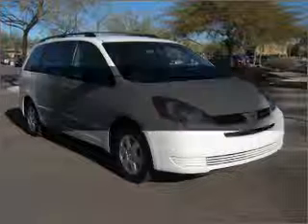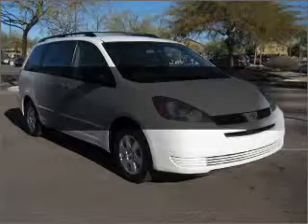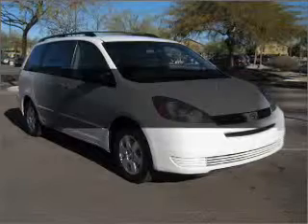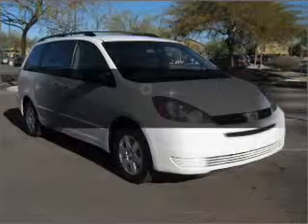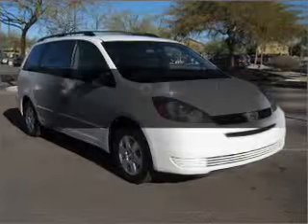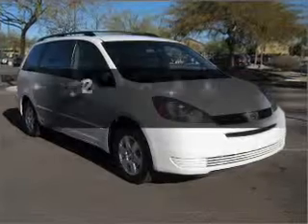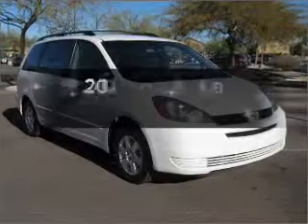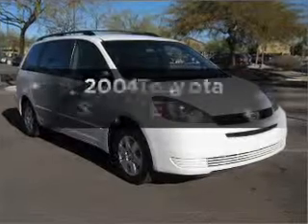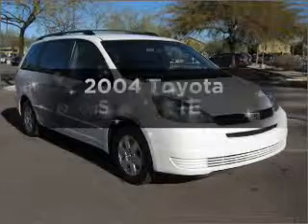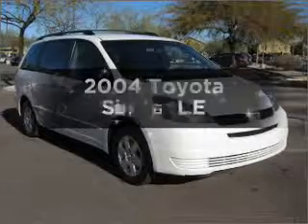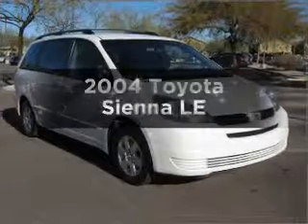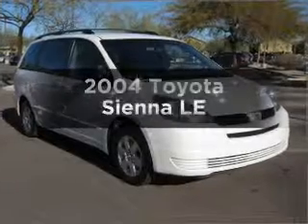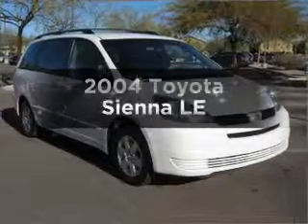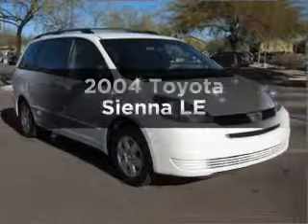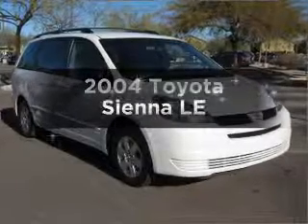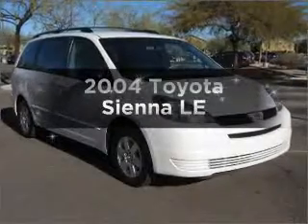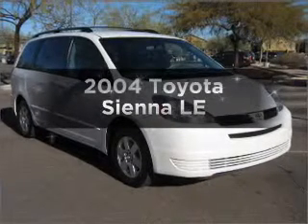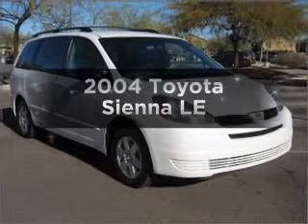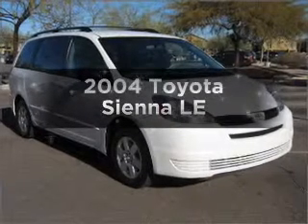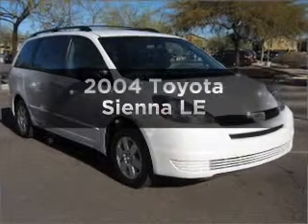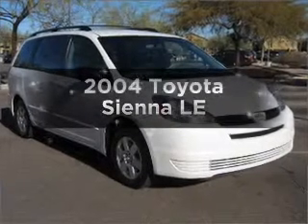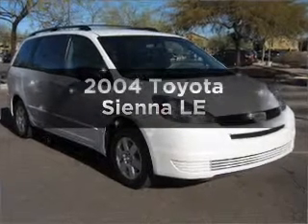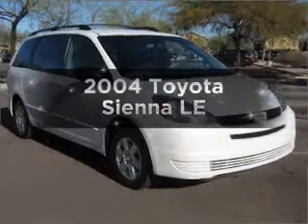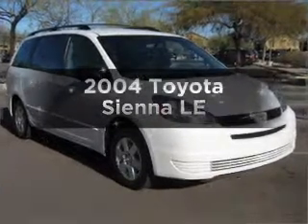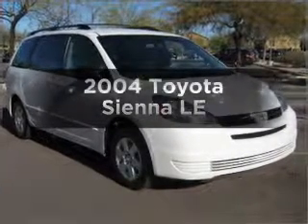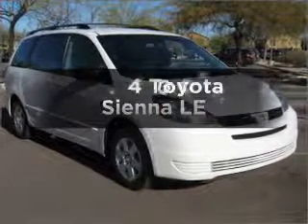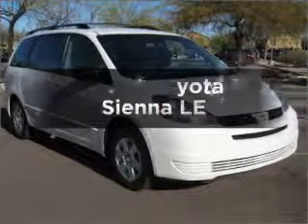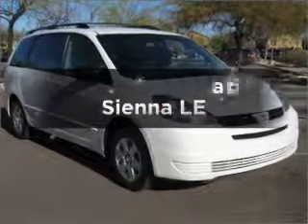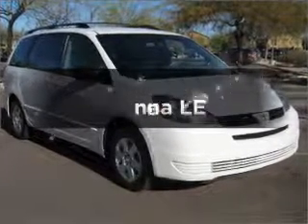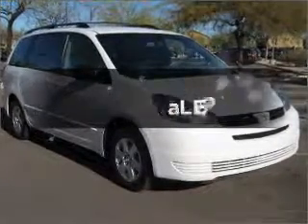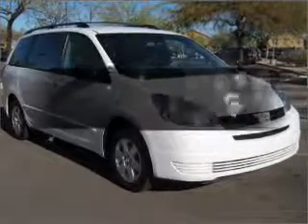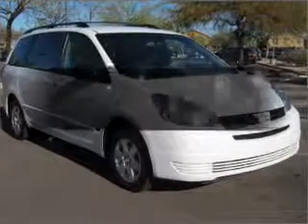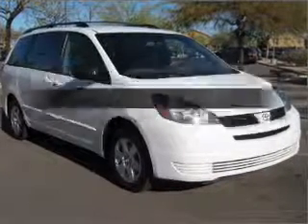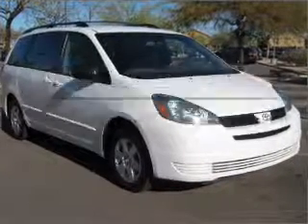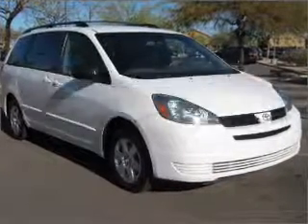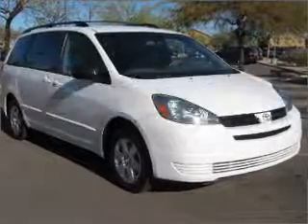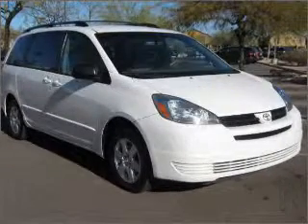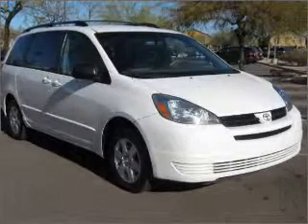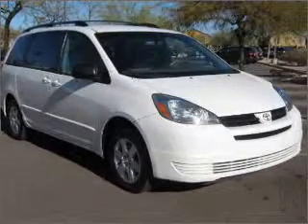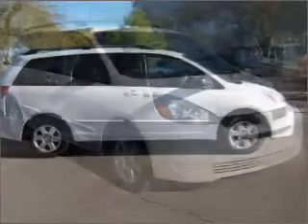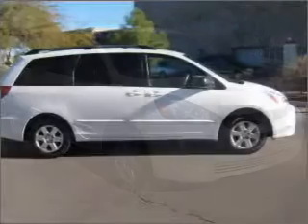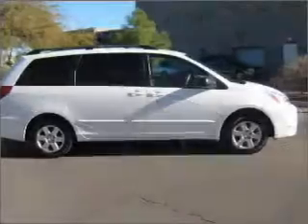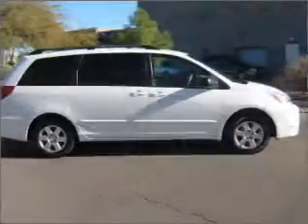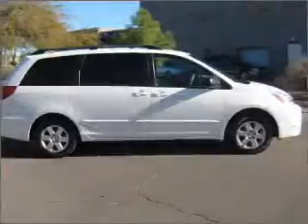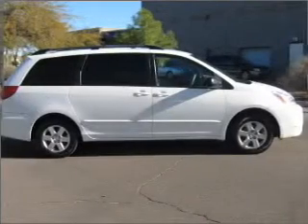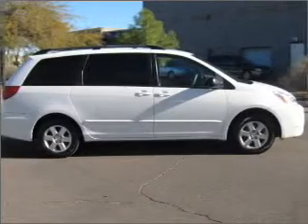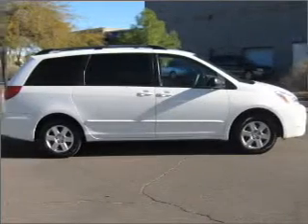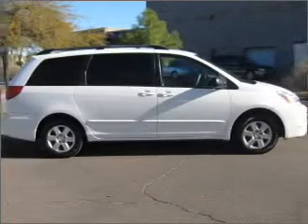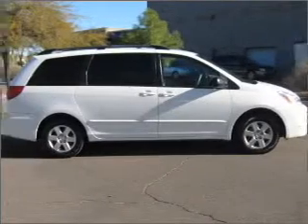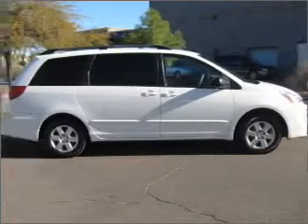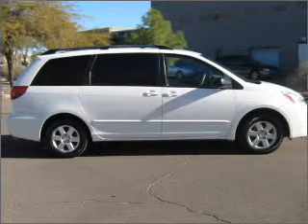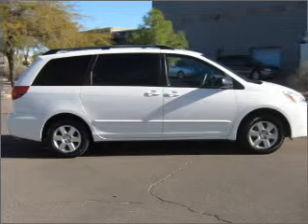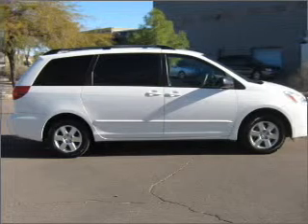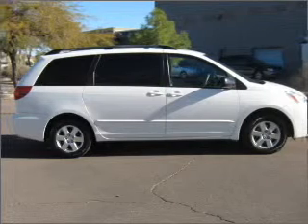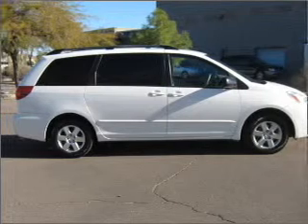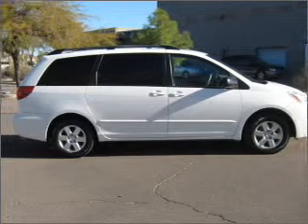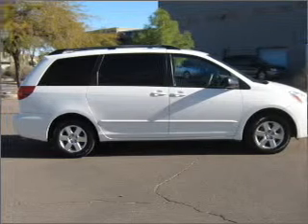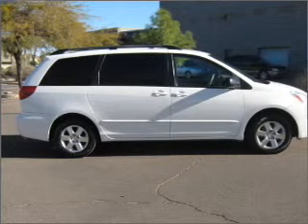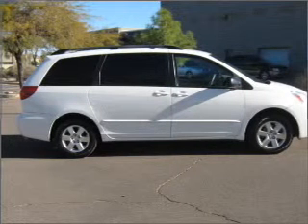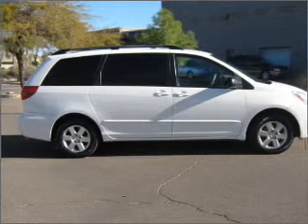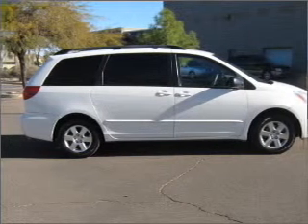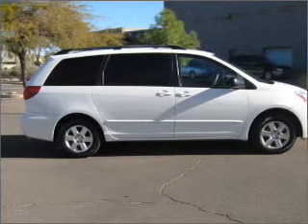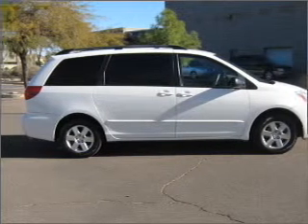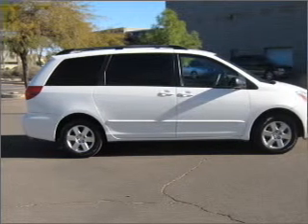Get noticed in this 2004 Toyota Sienna. If you're looking for a first-rate auto, this one could be yours today.